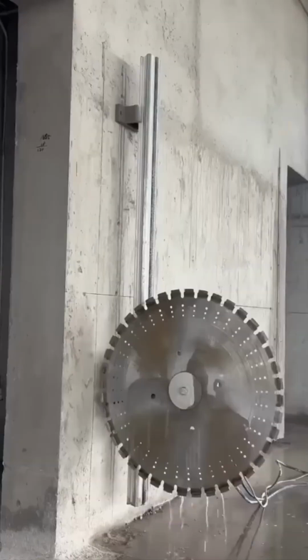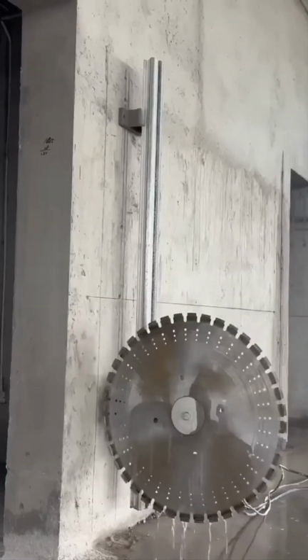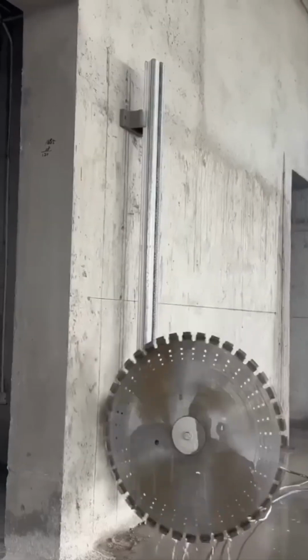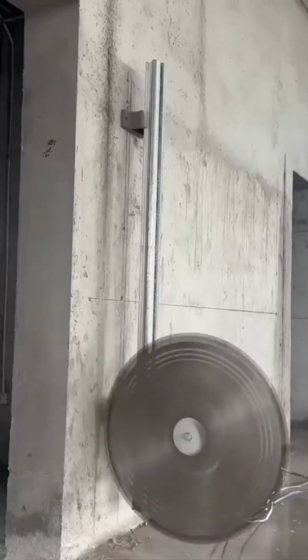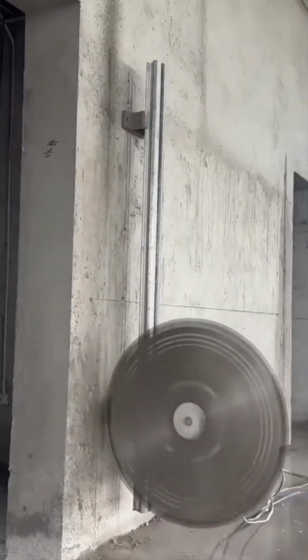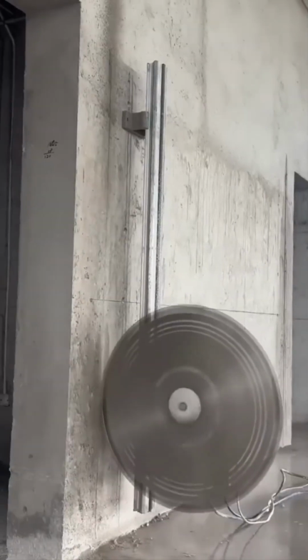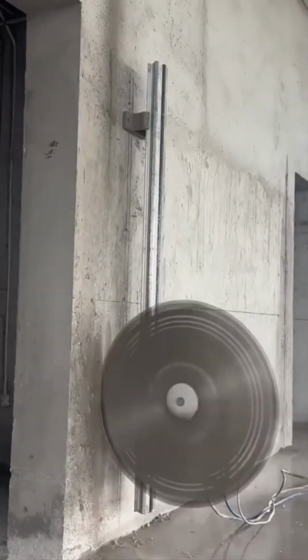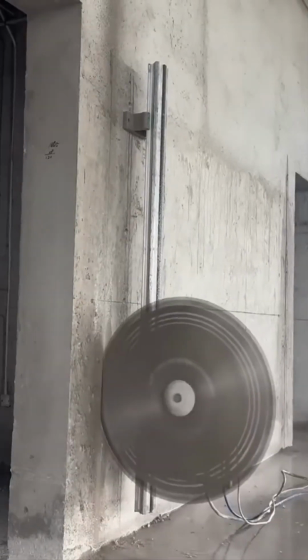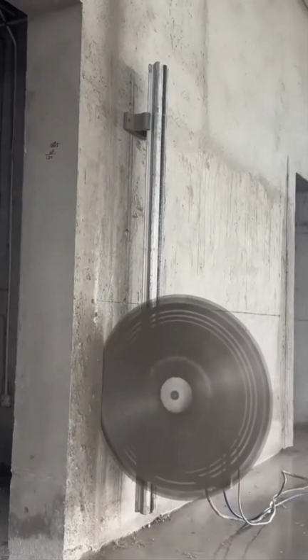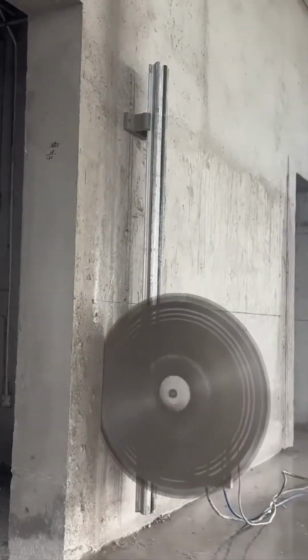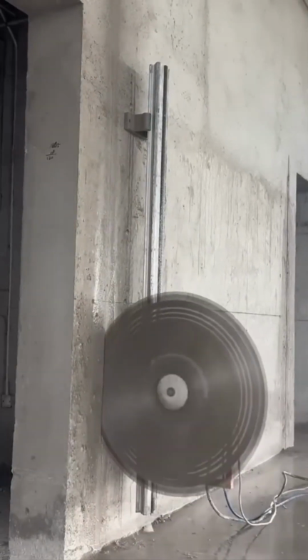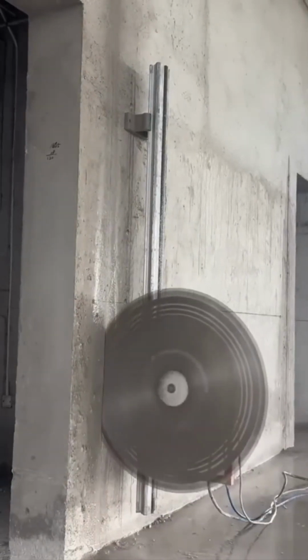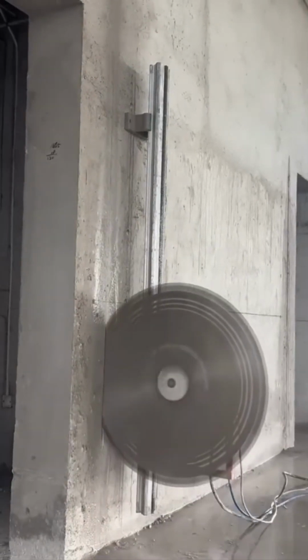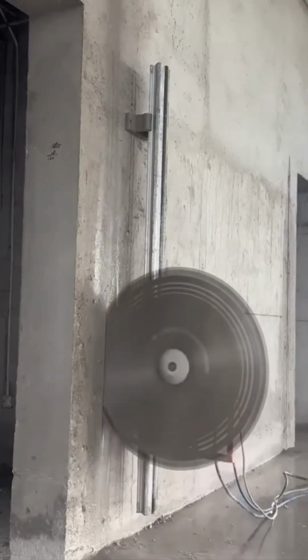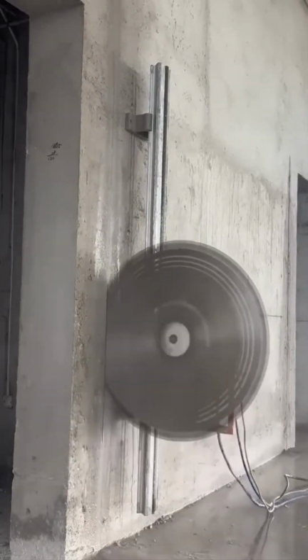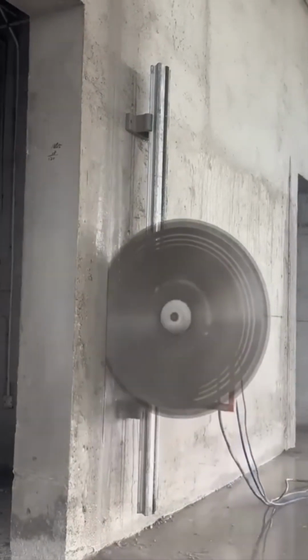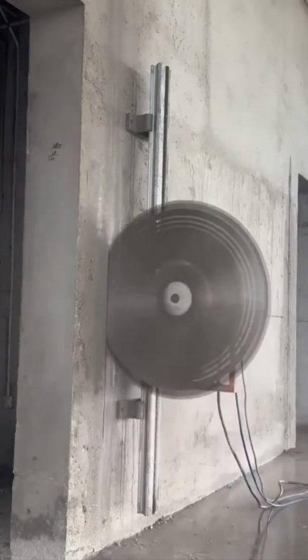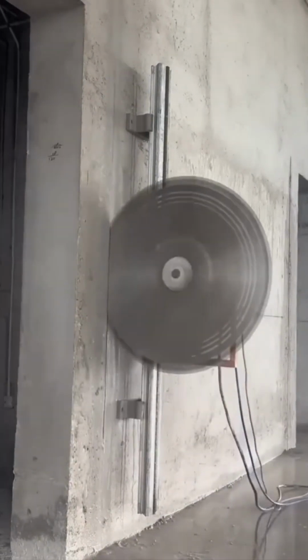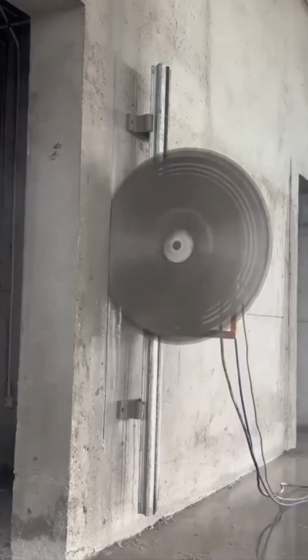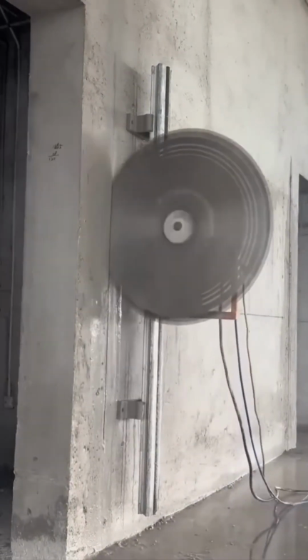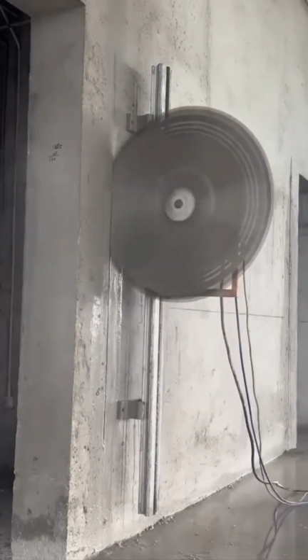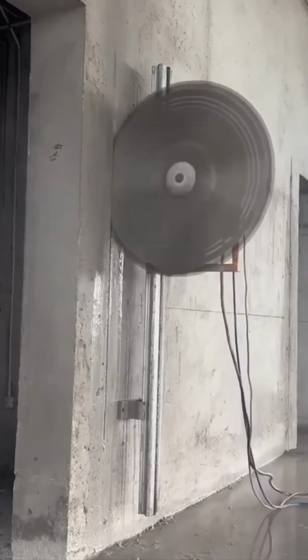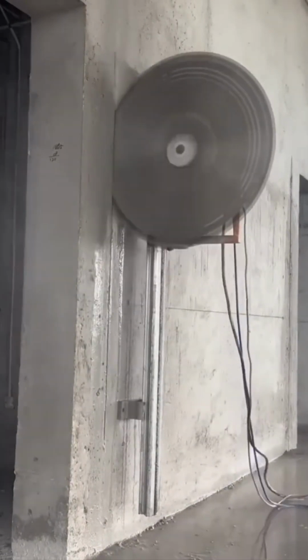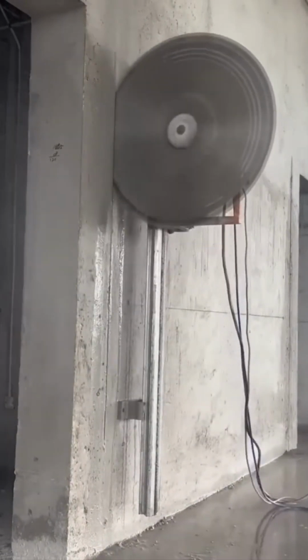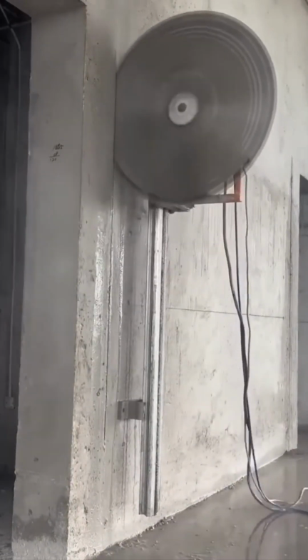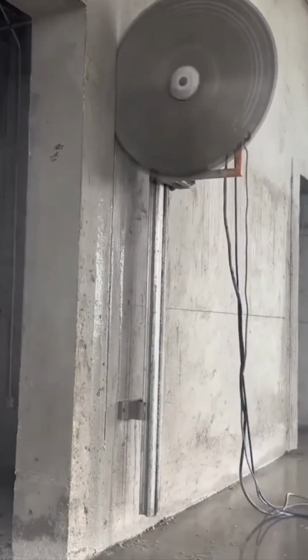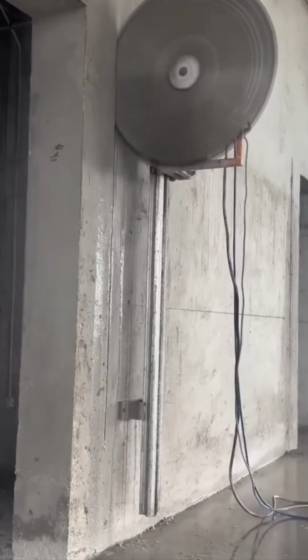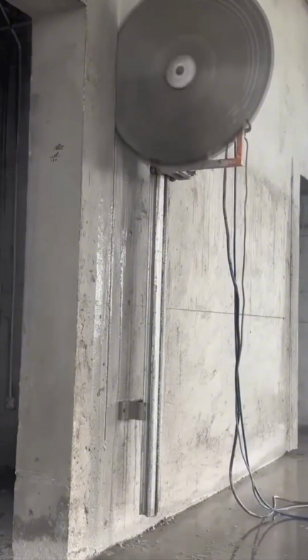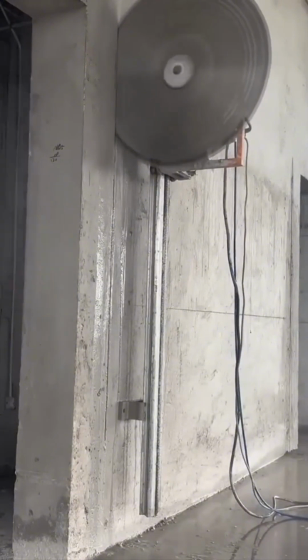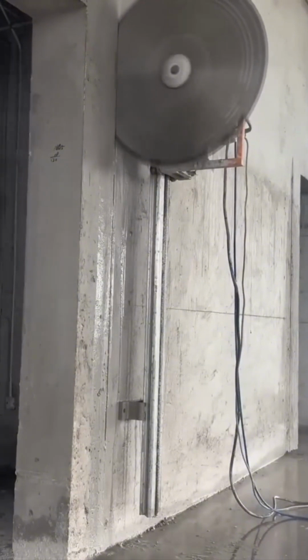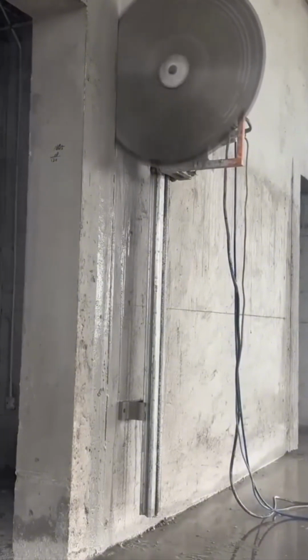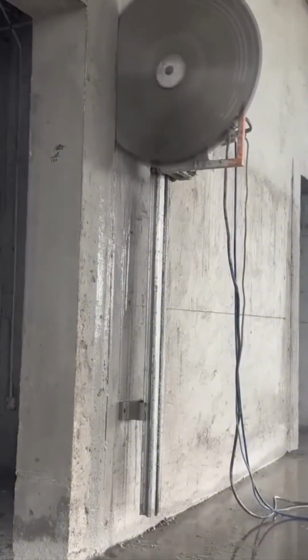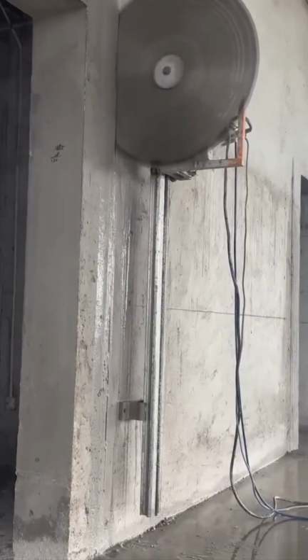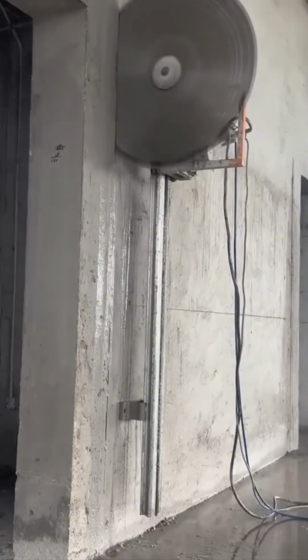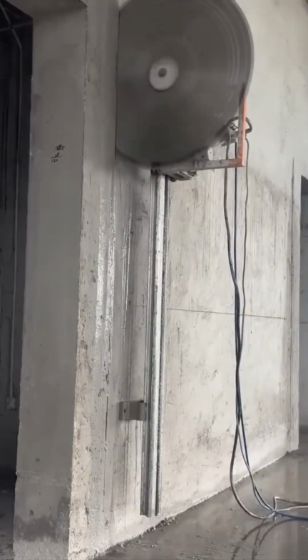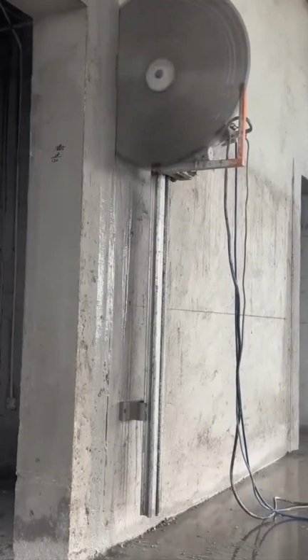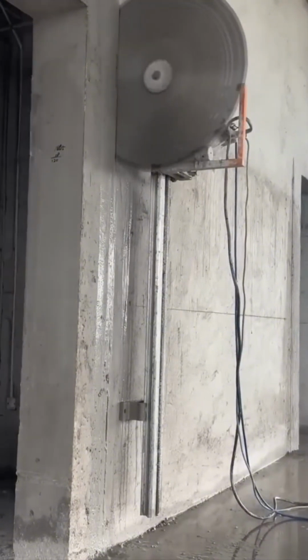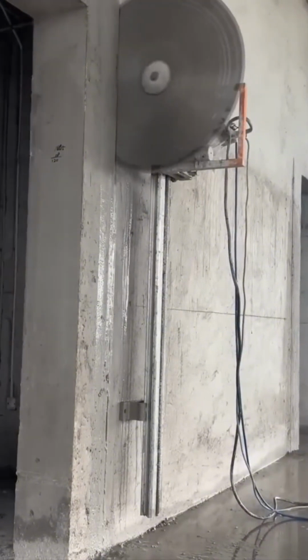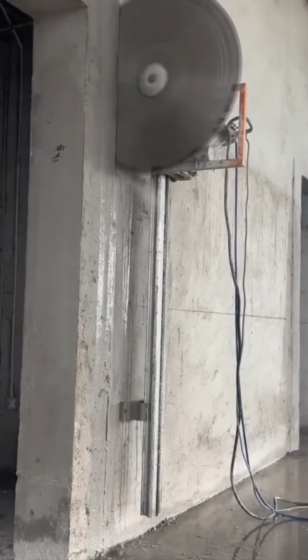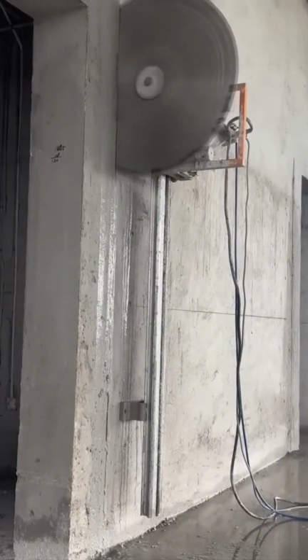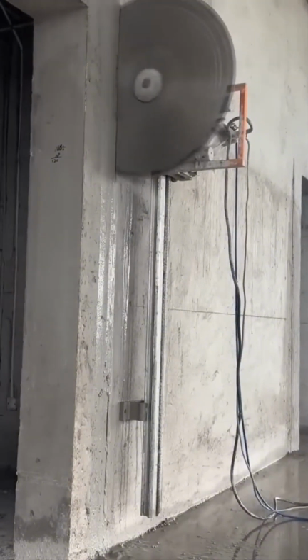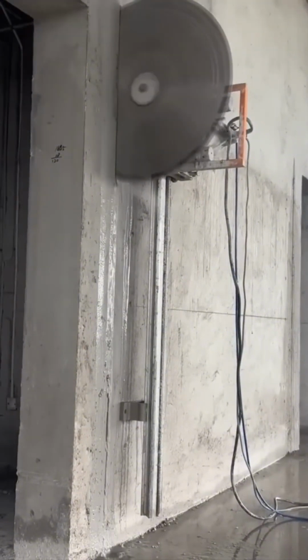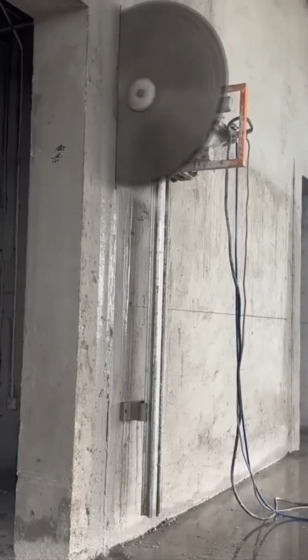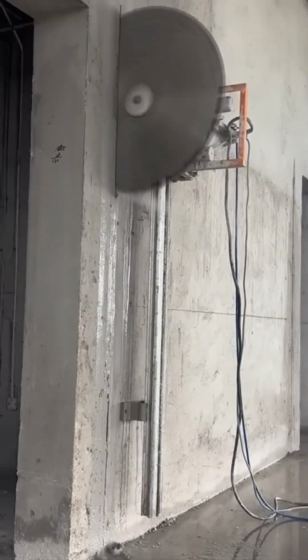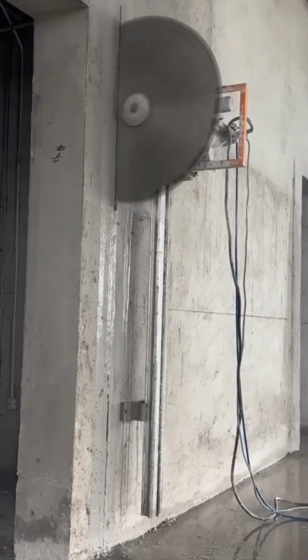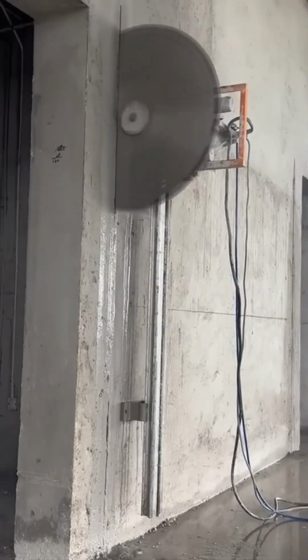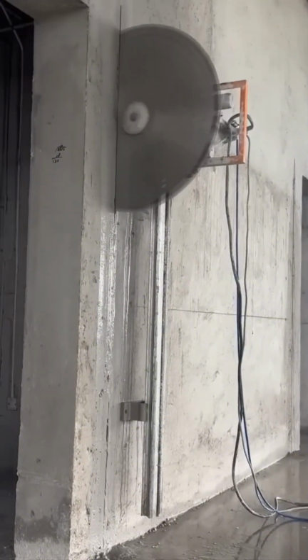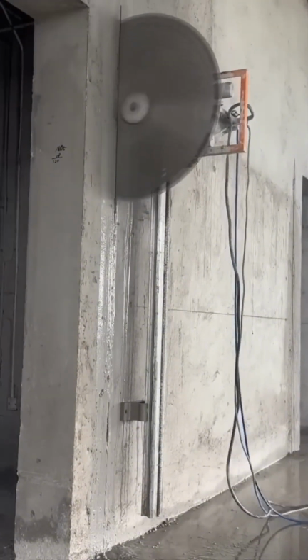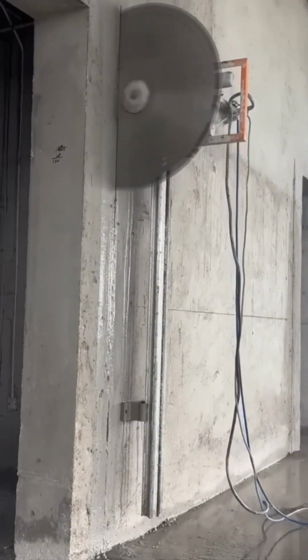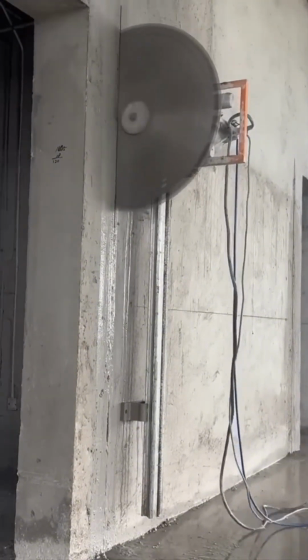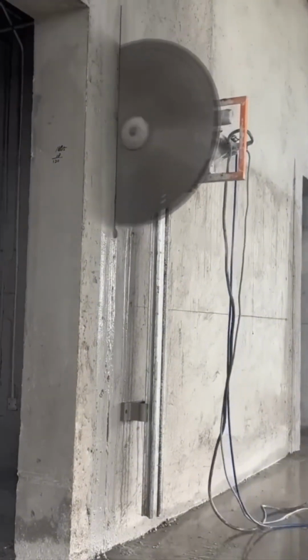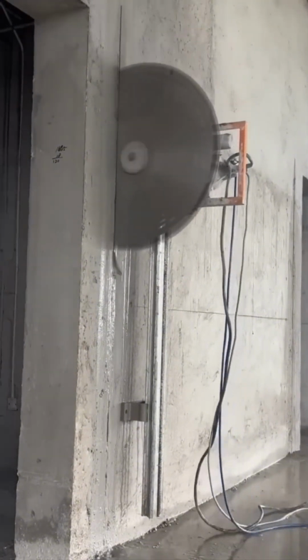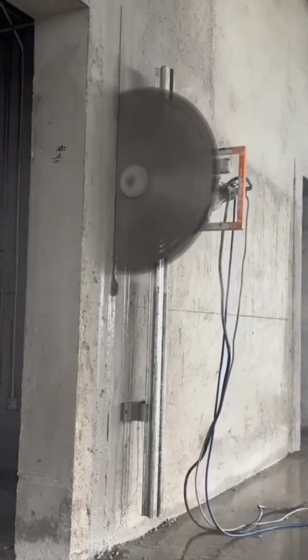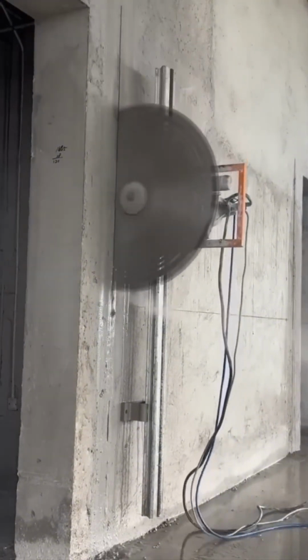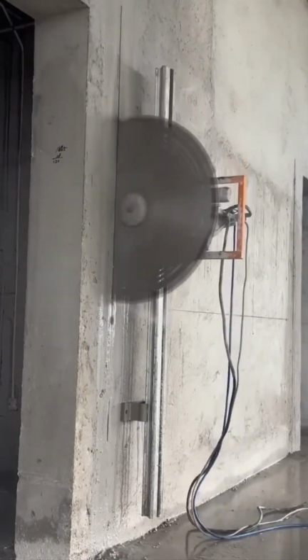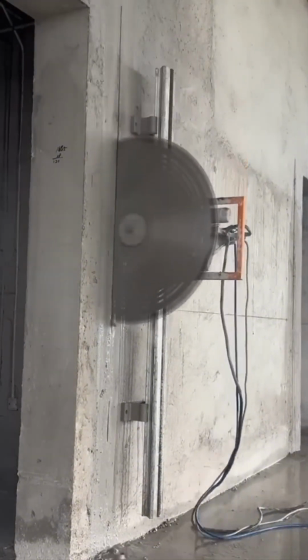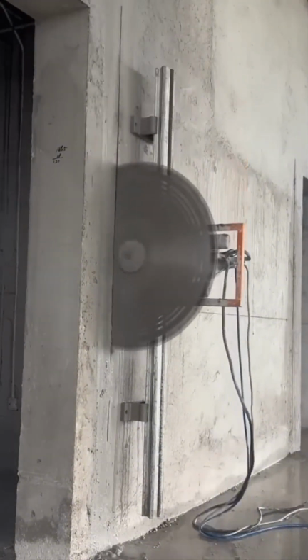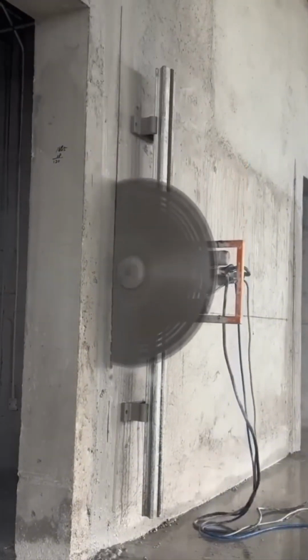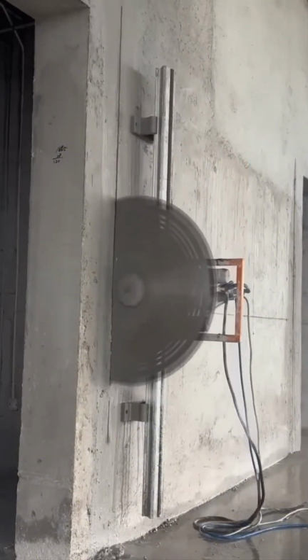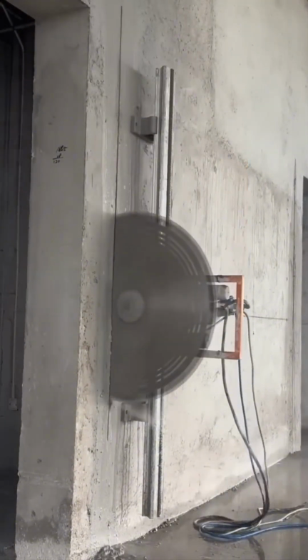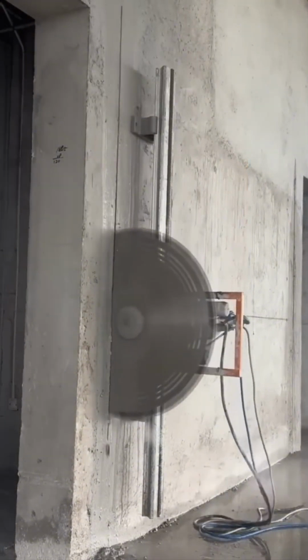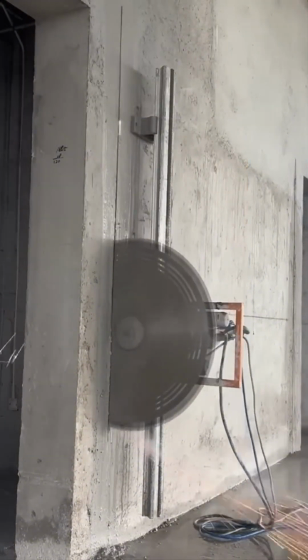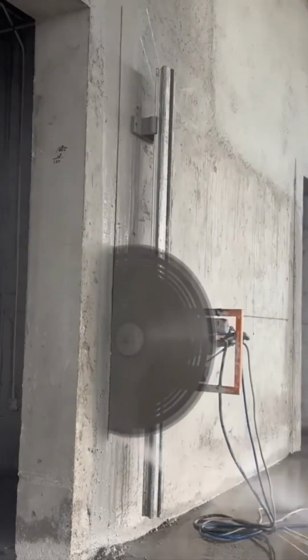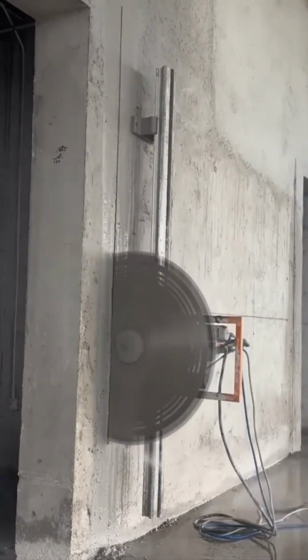A massive saw slices through walls like a hot knife through butter. The sound? Equal parts terrifying and hypnotic.